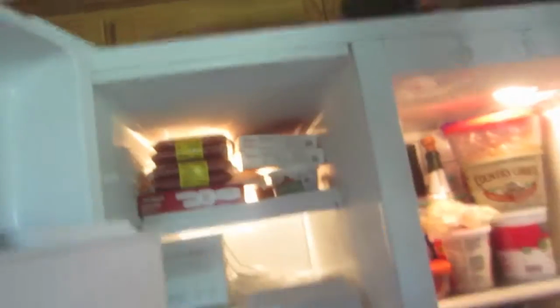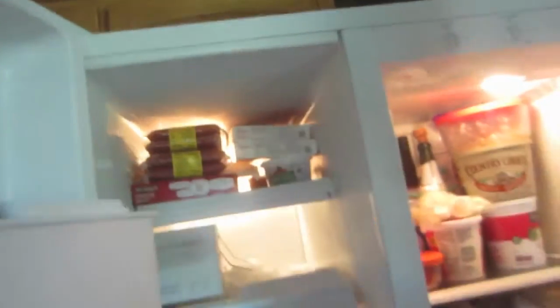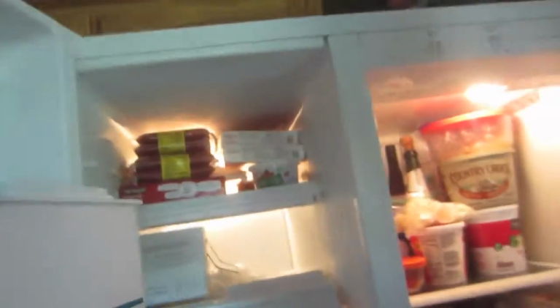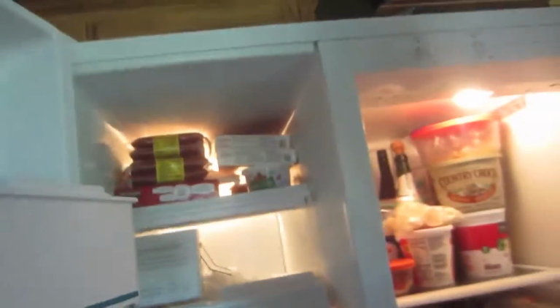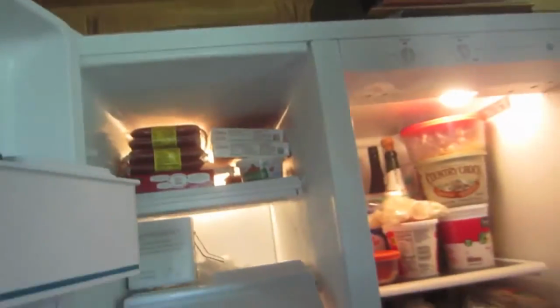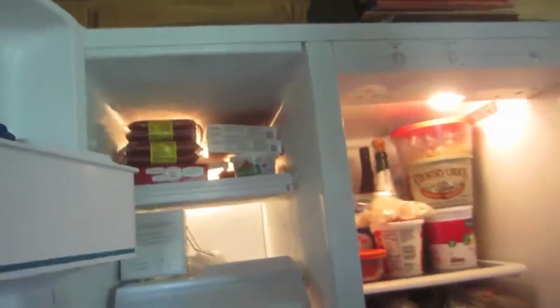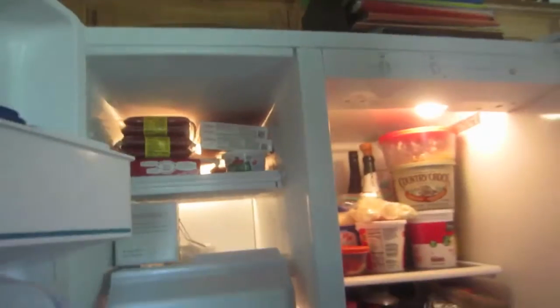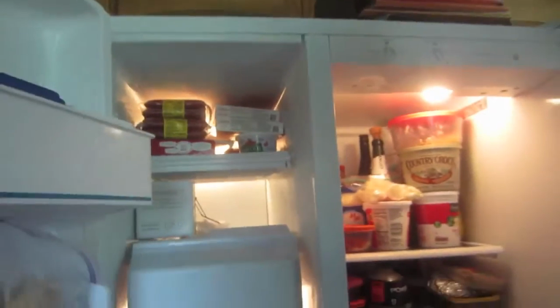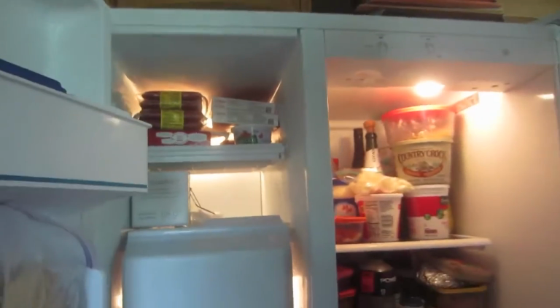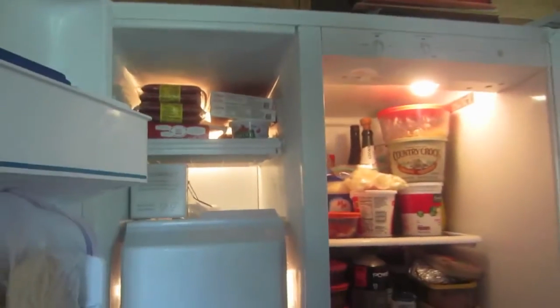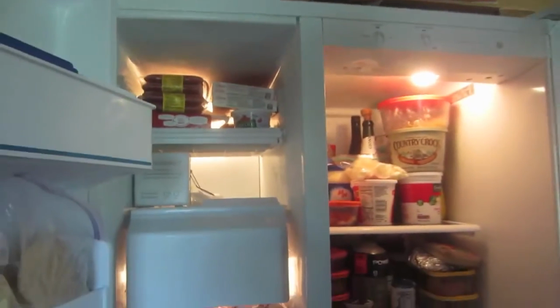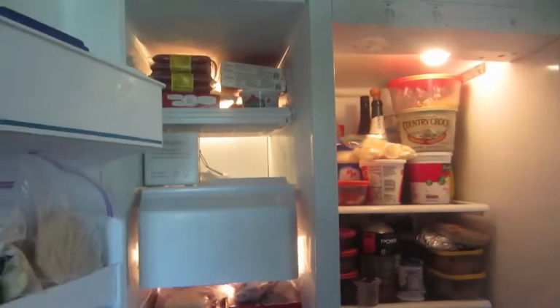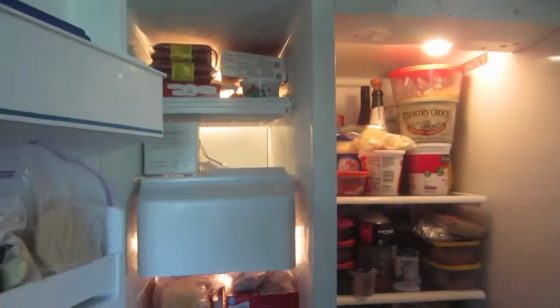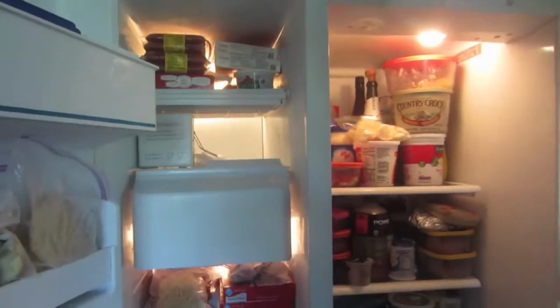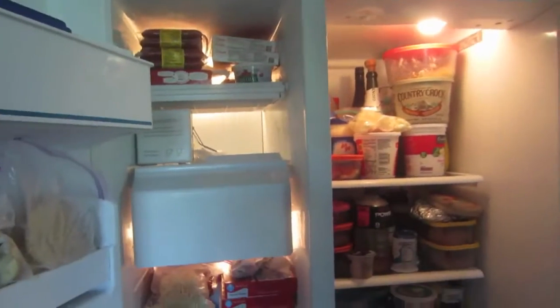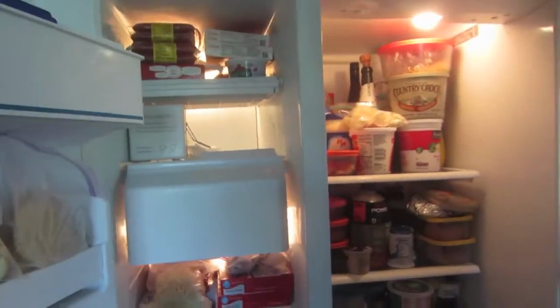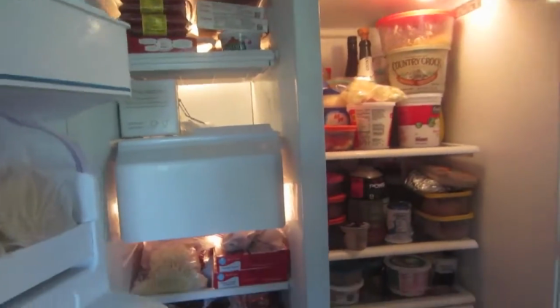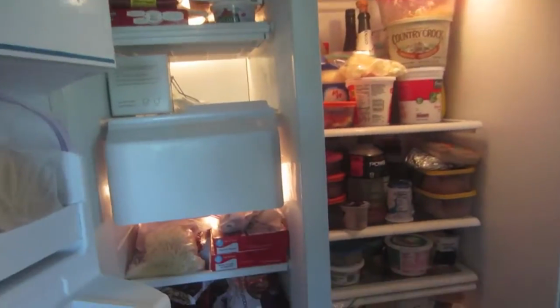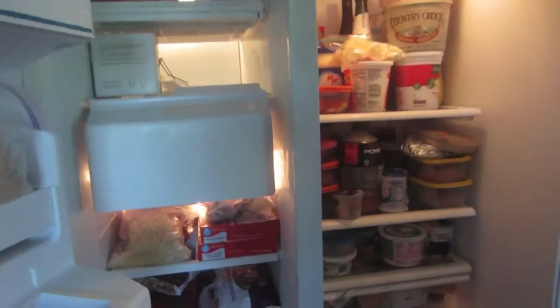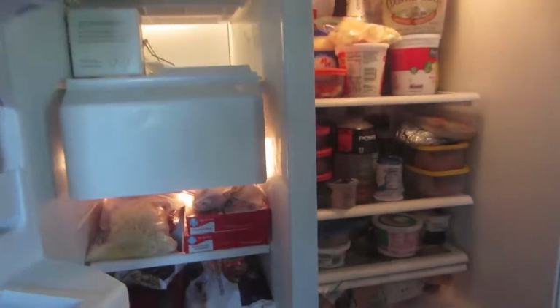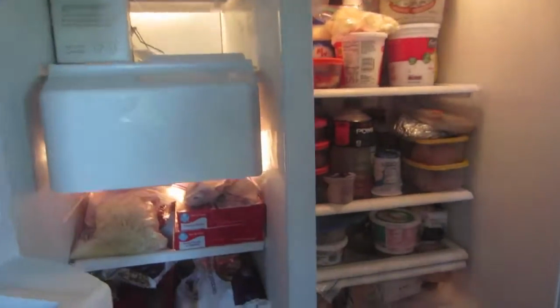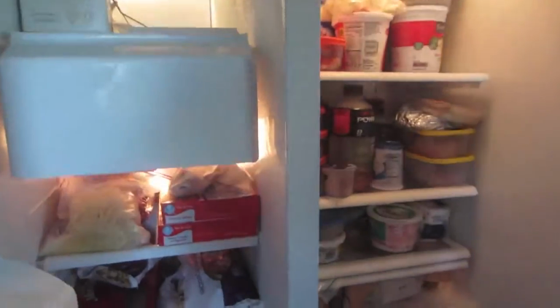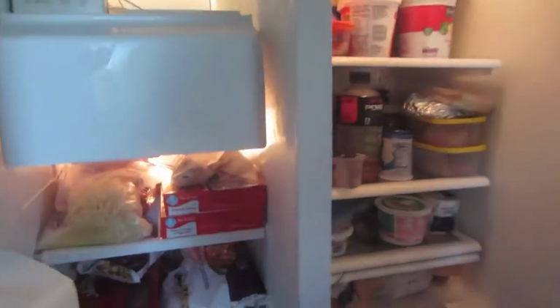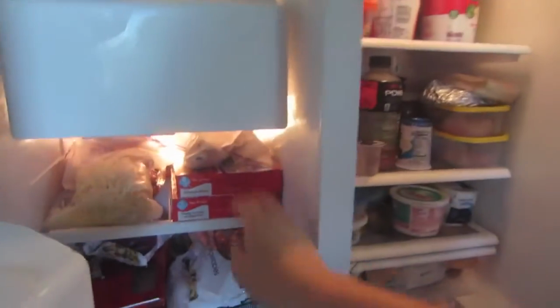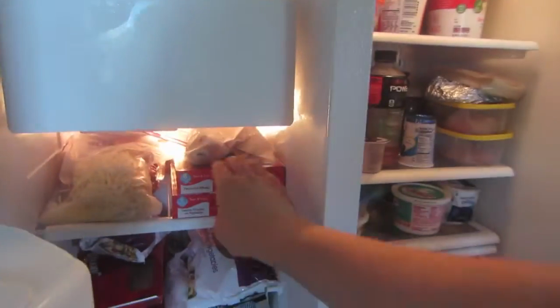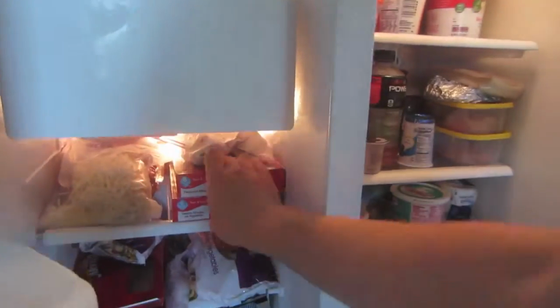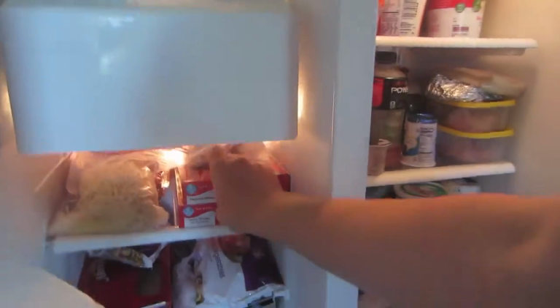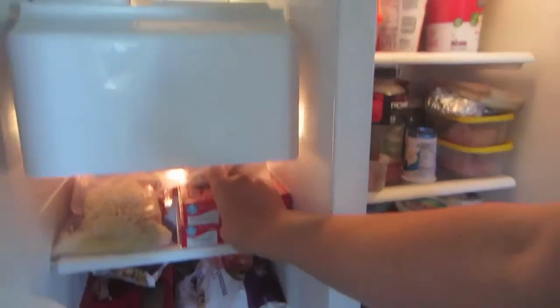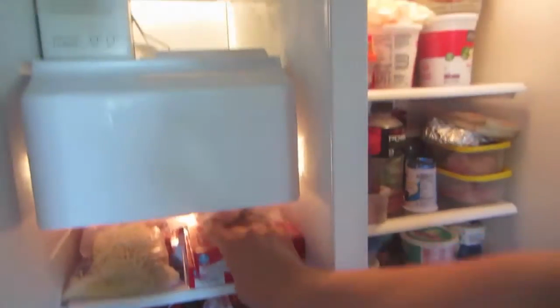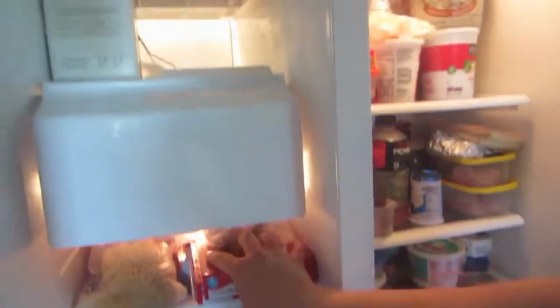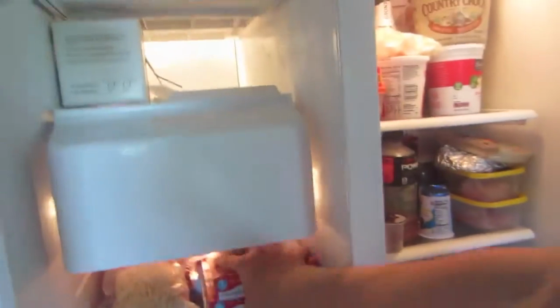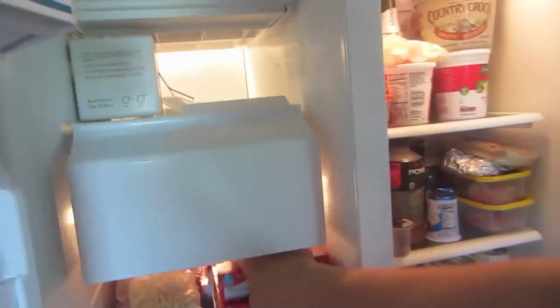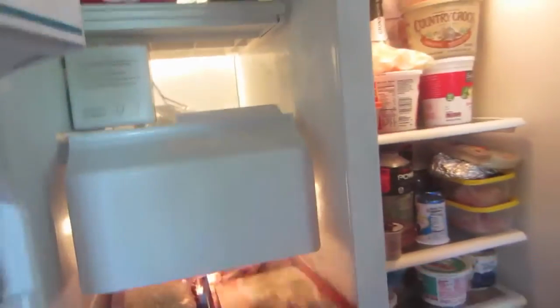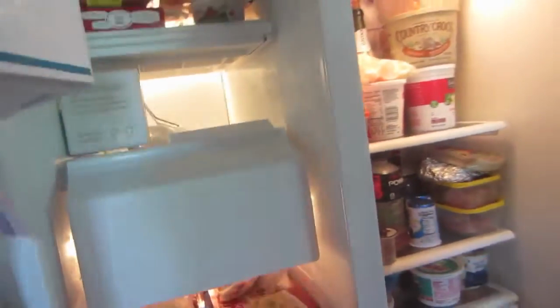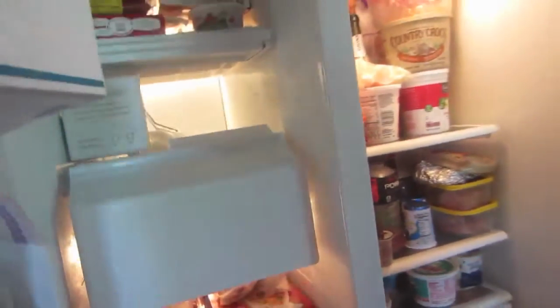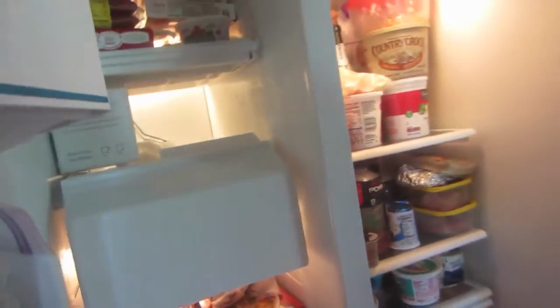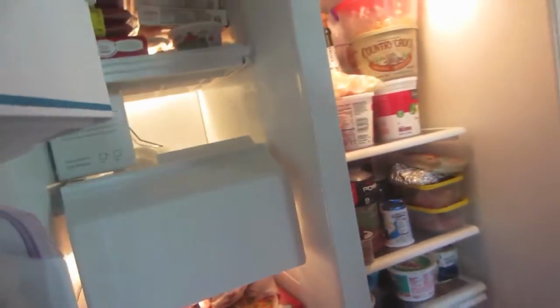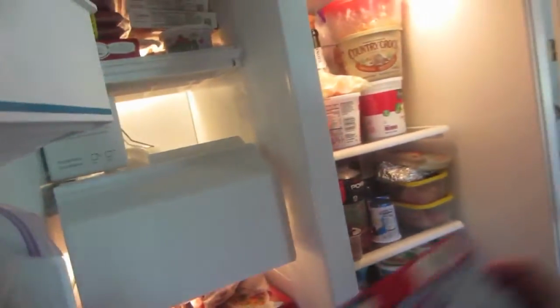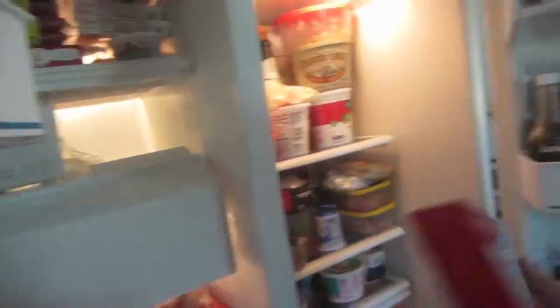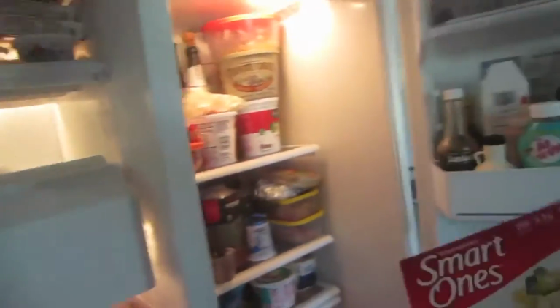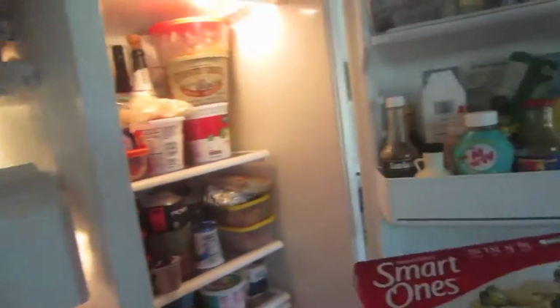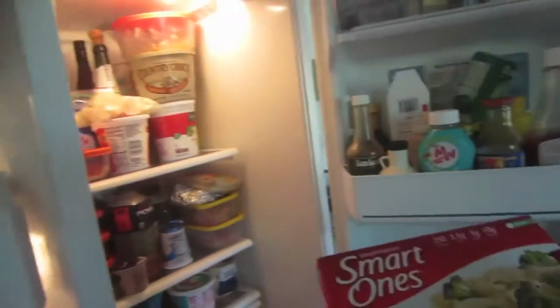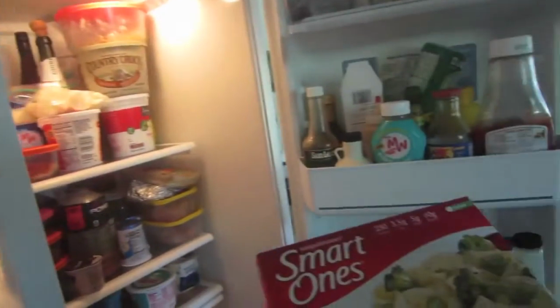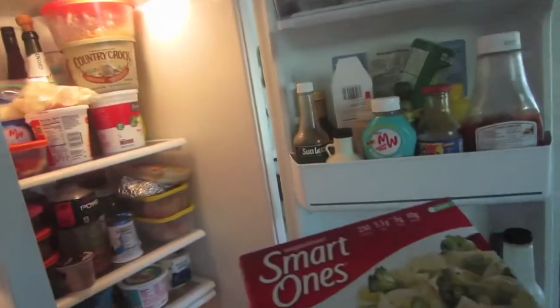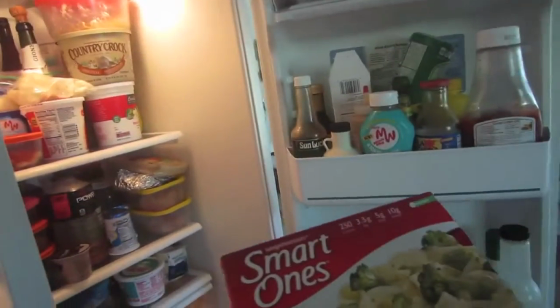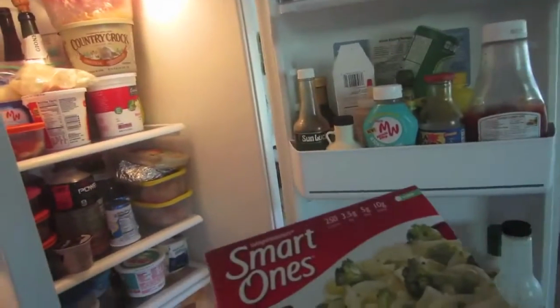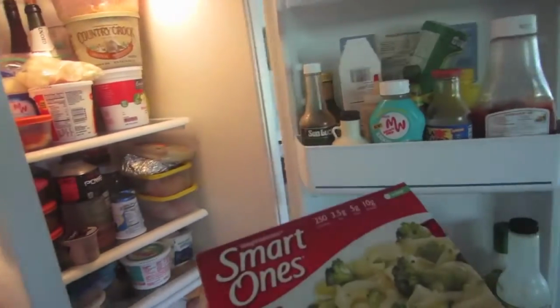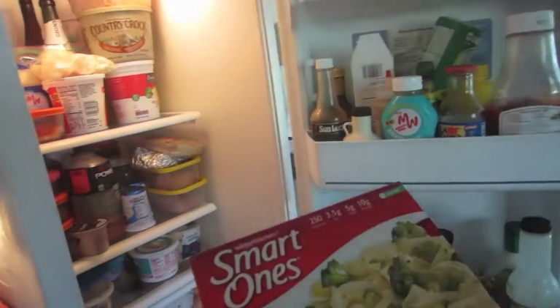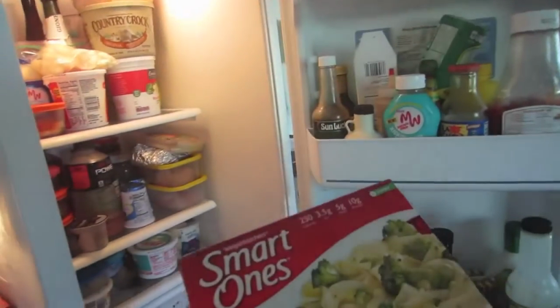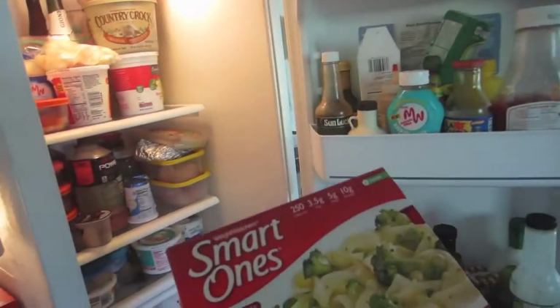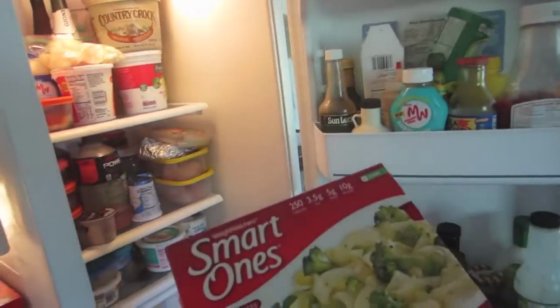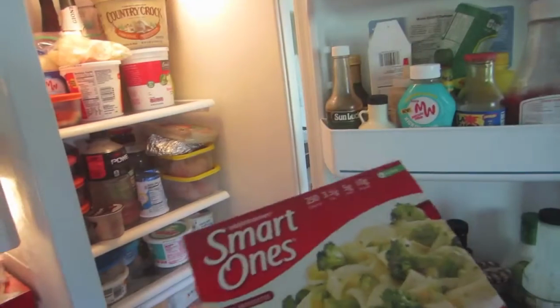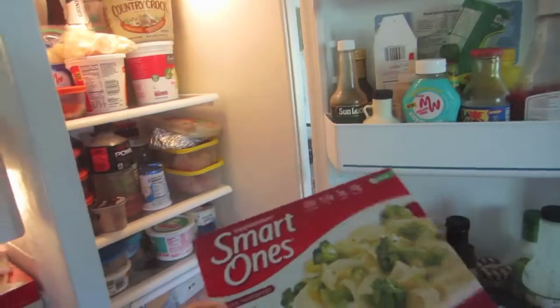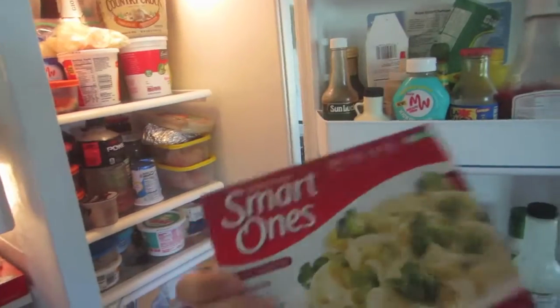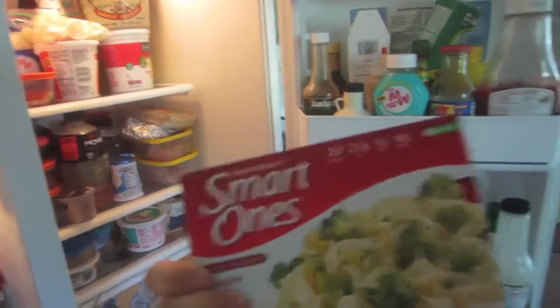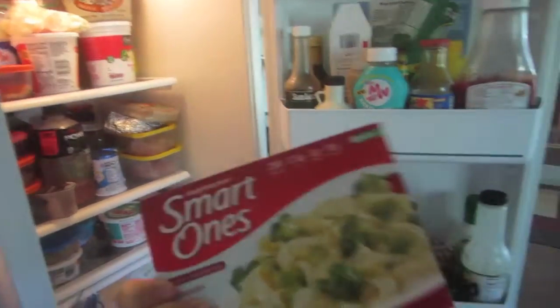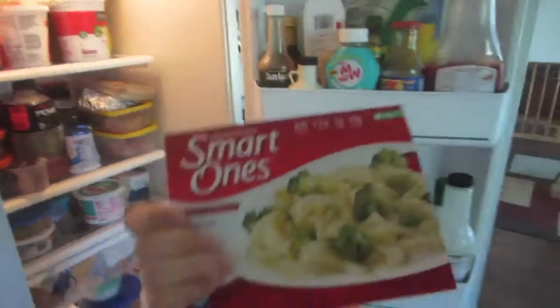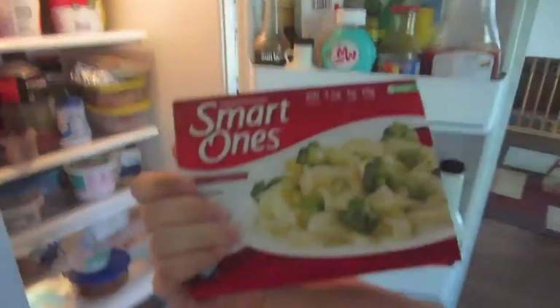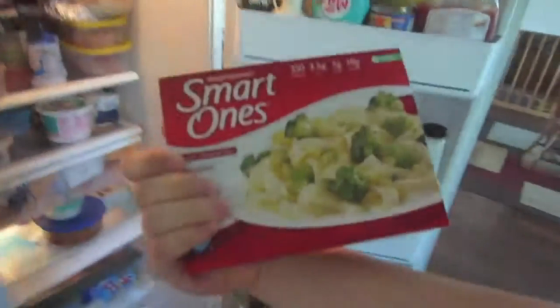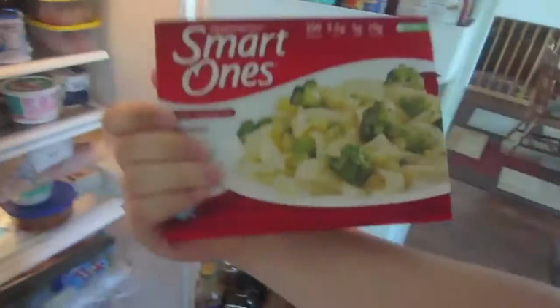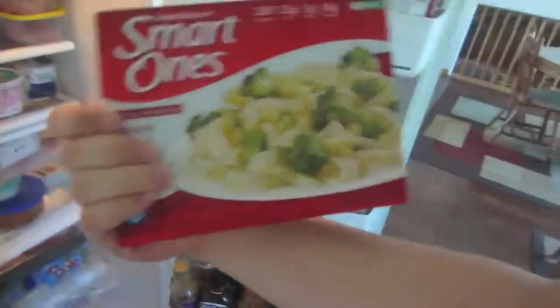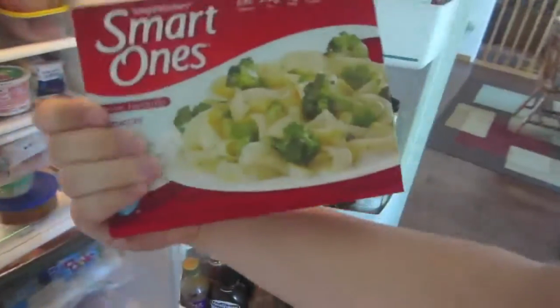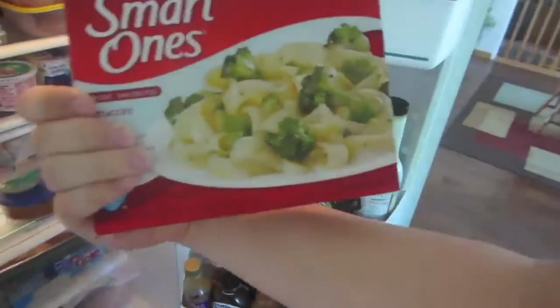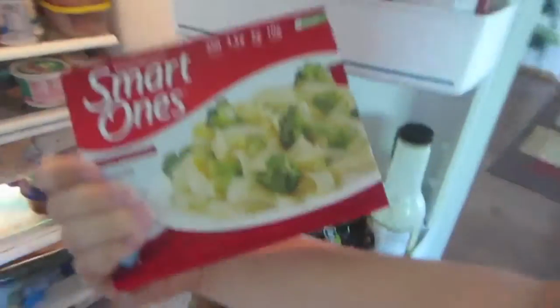Hot pockets. Fettuccine Alfredo's. Ooh, Smart Ones. Ooh, yes, that's what I want. This is what I want.